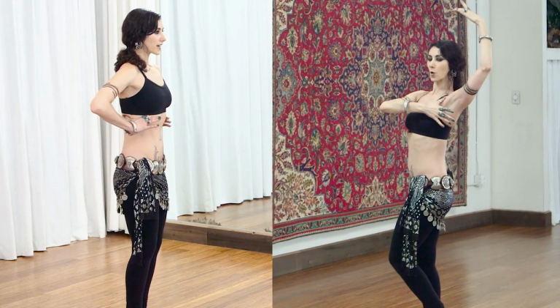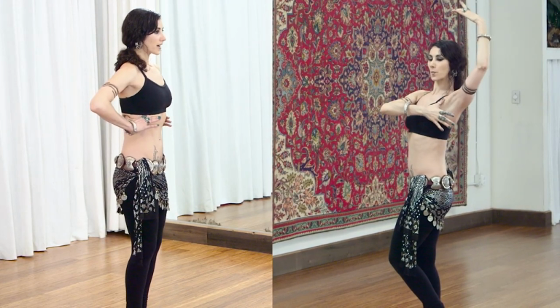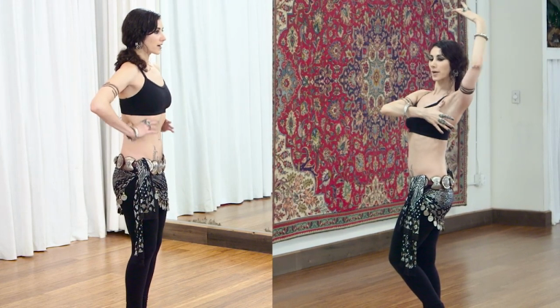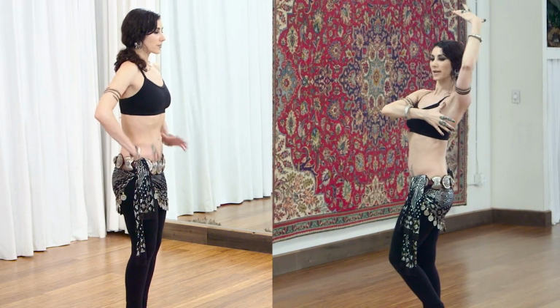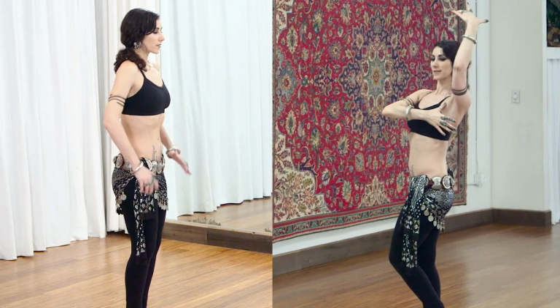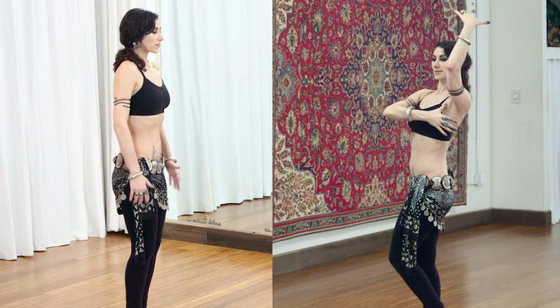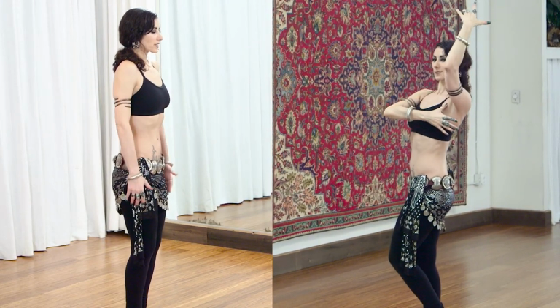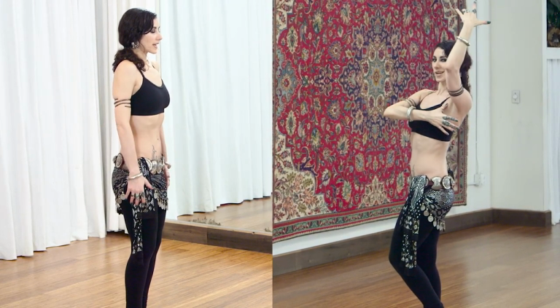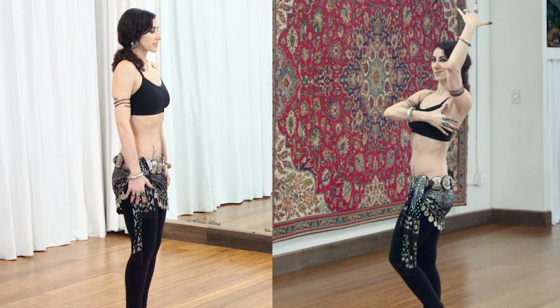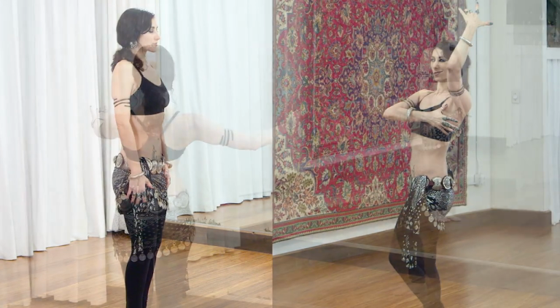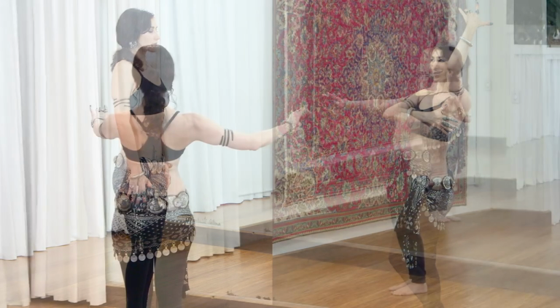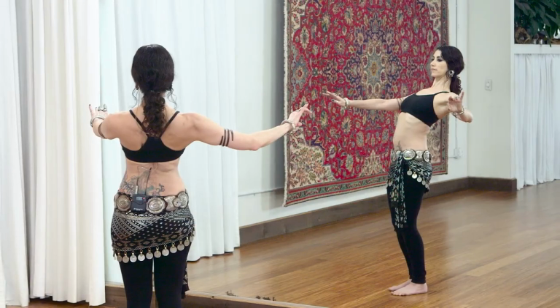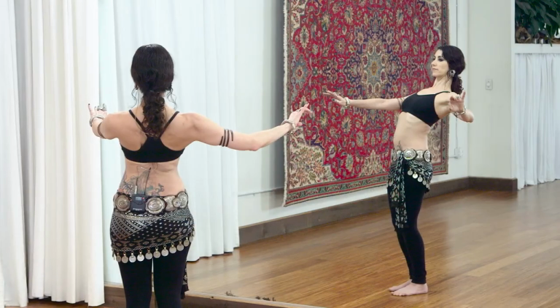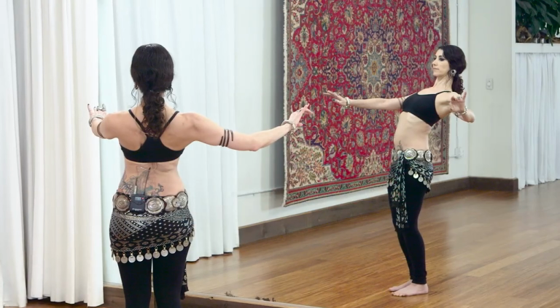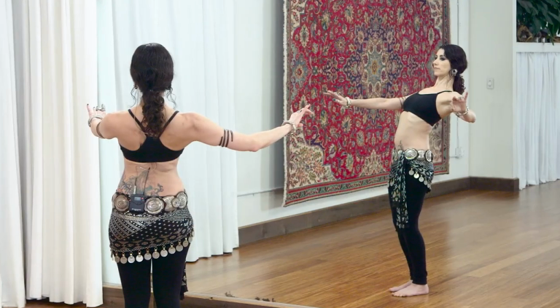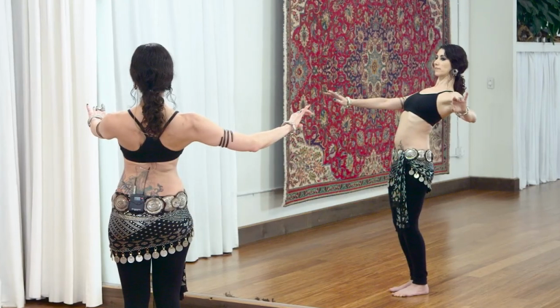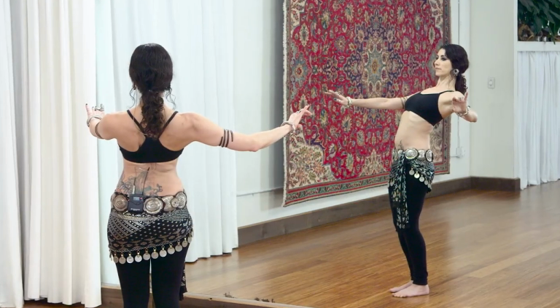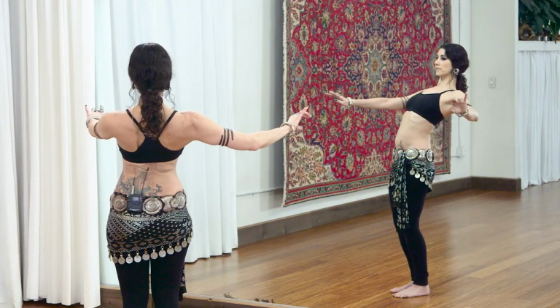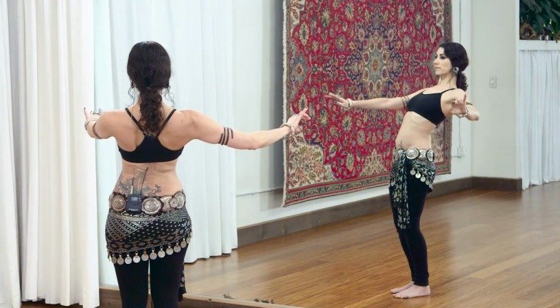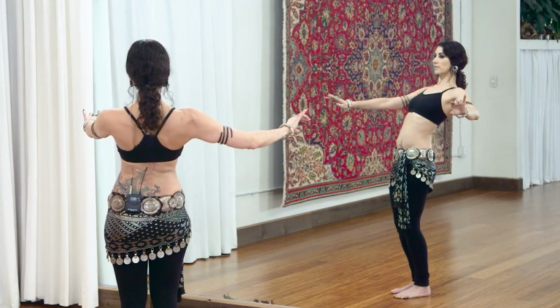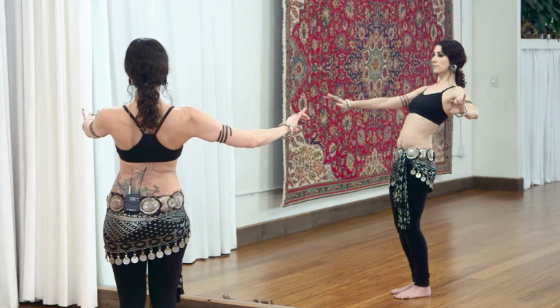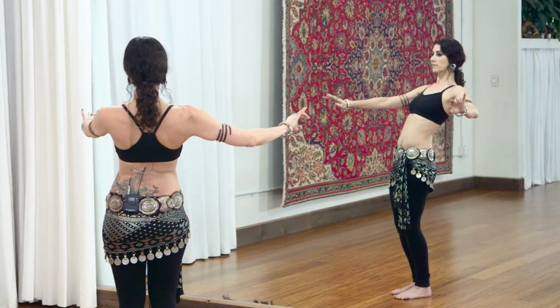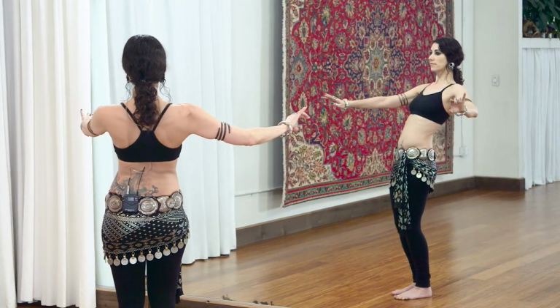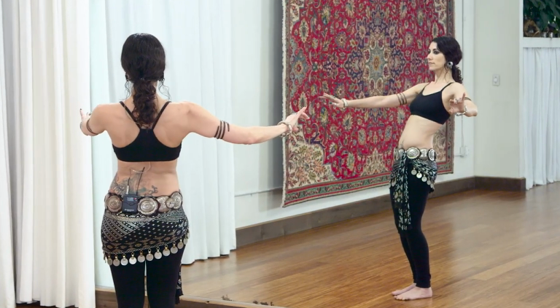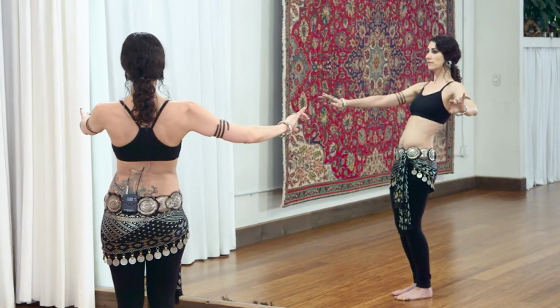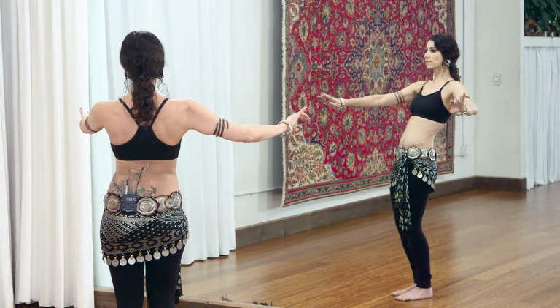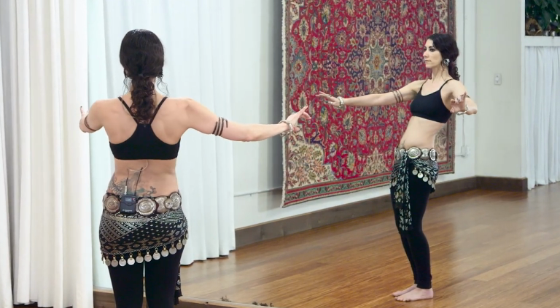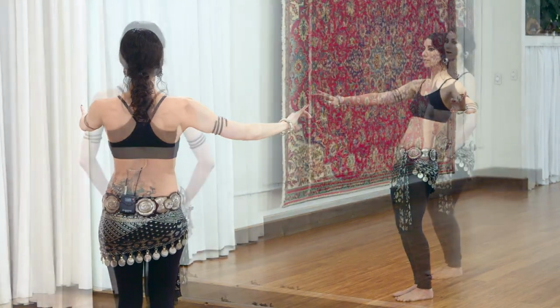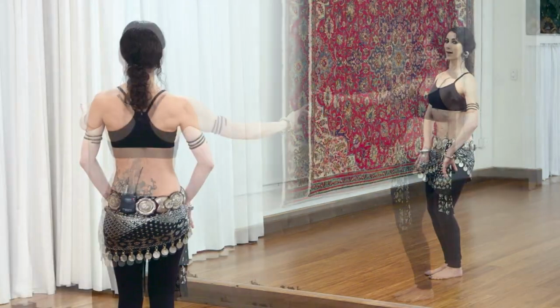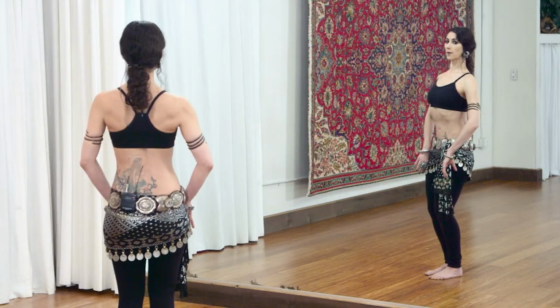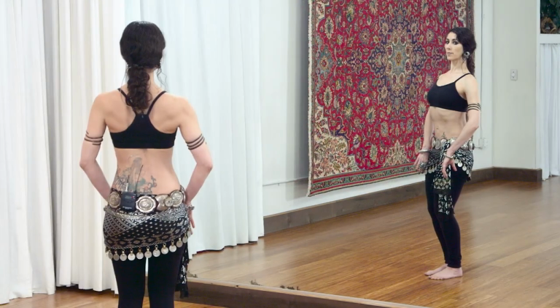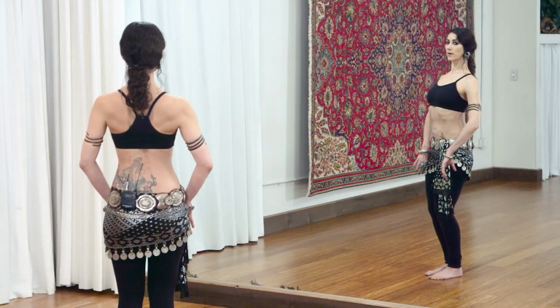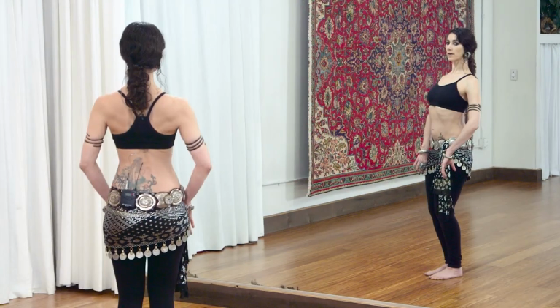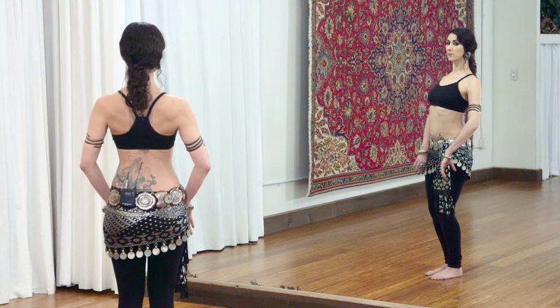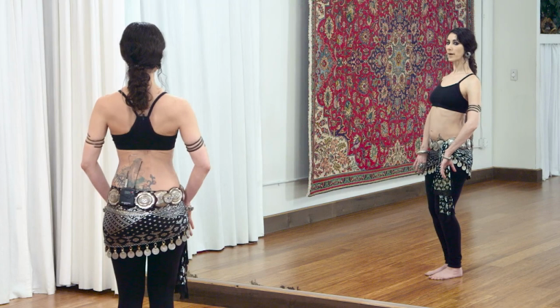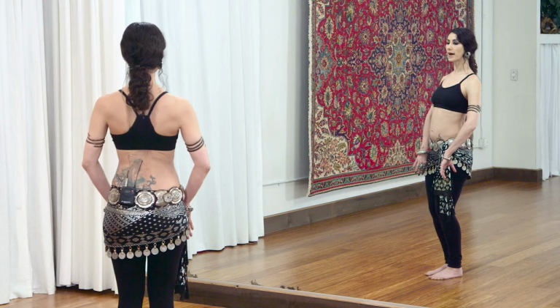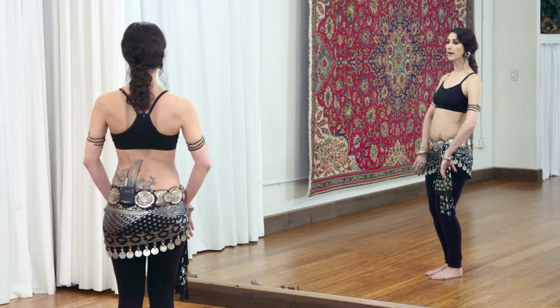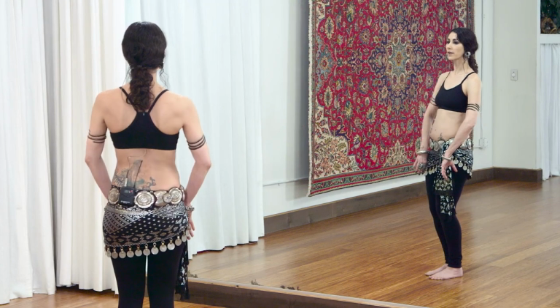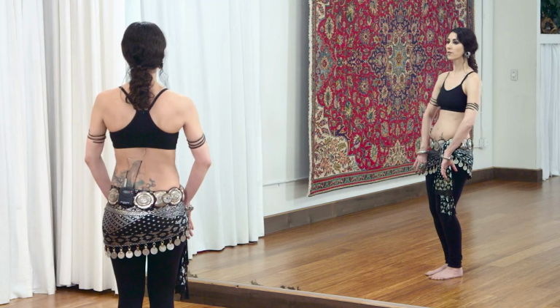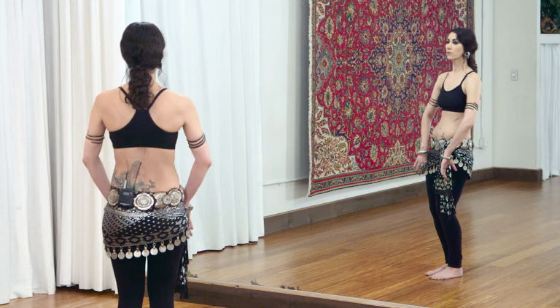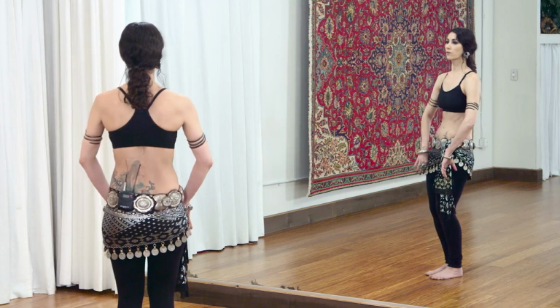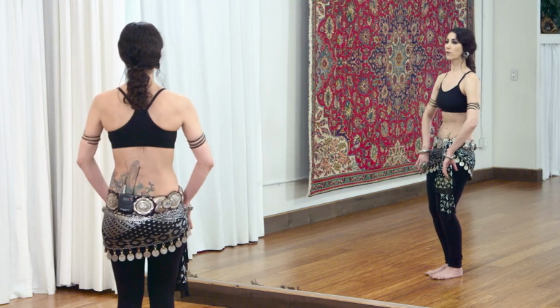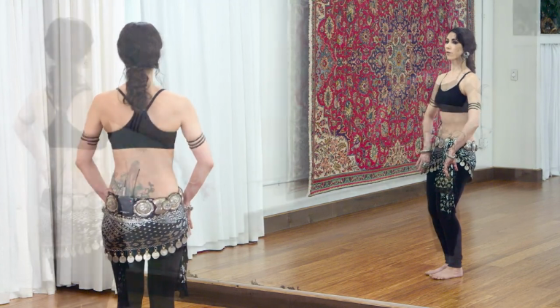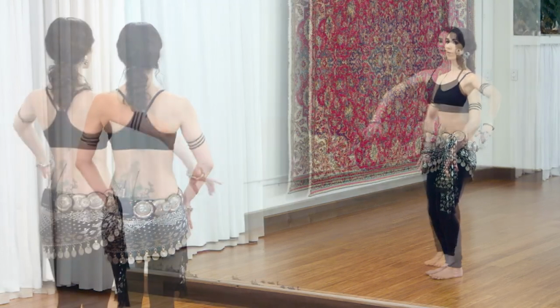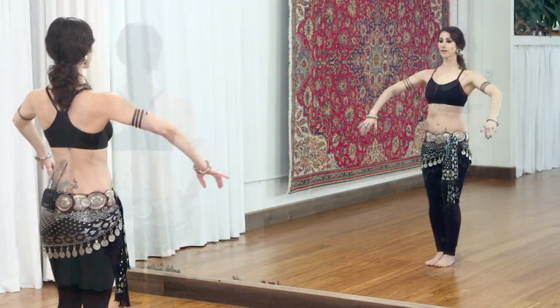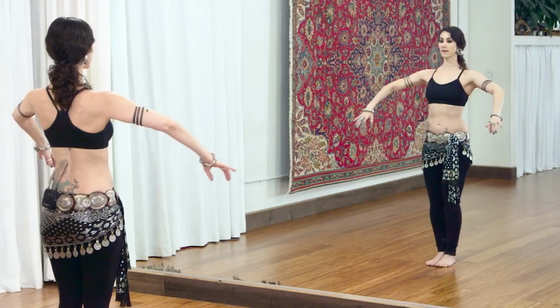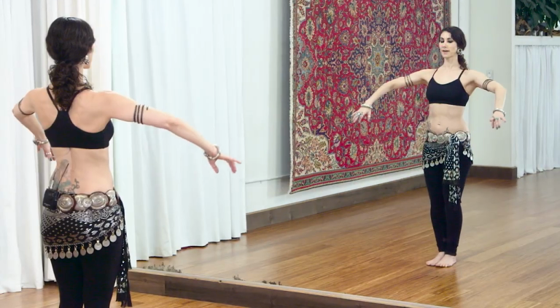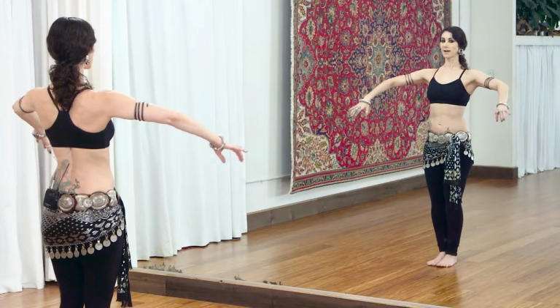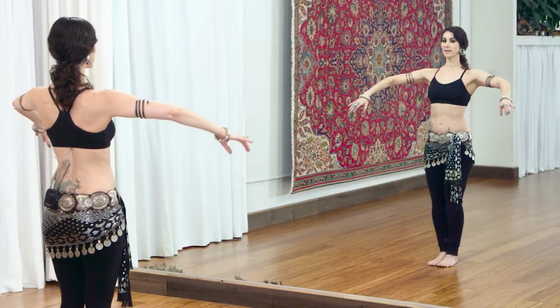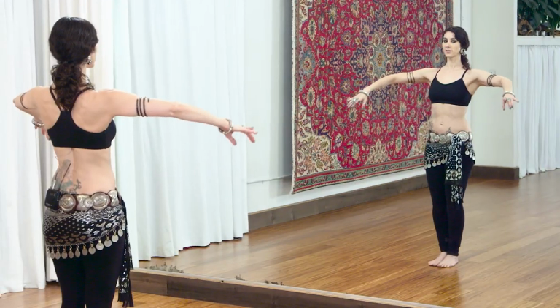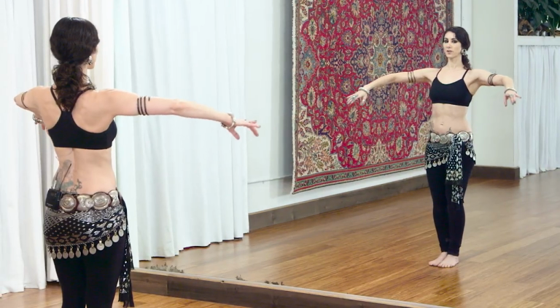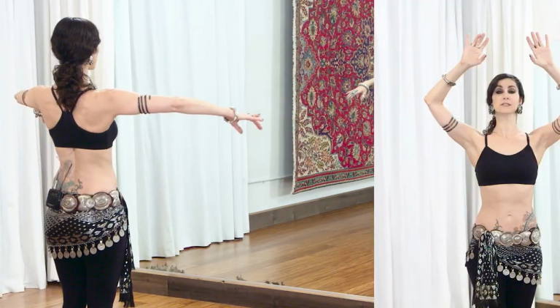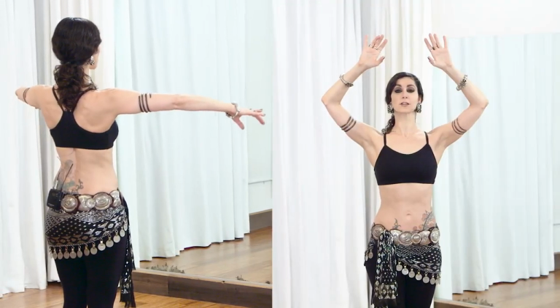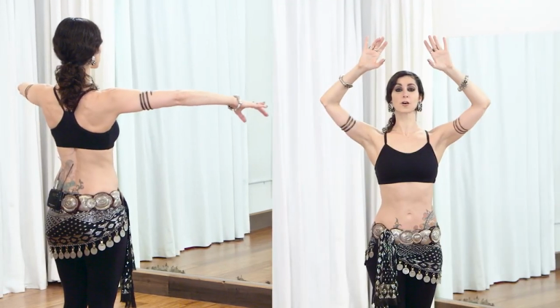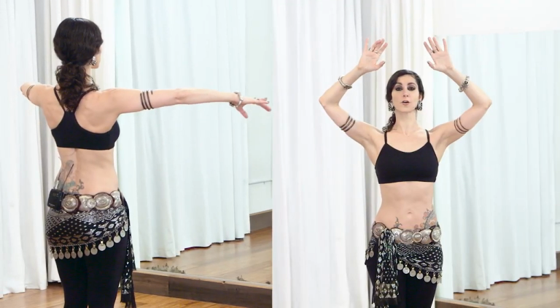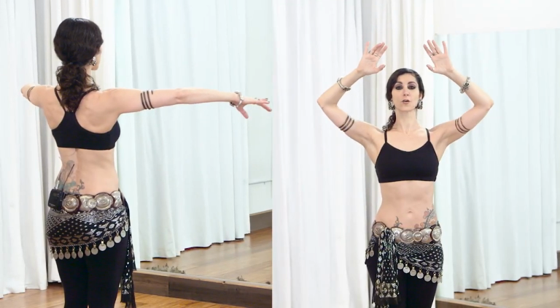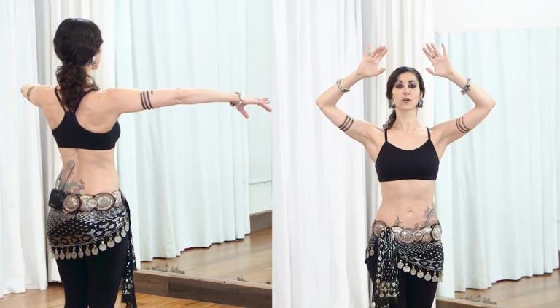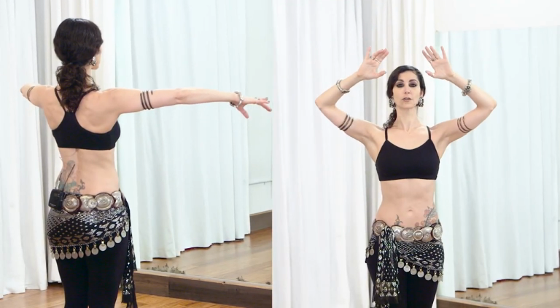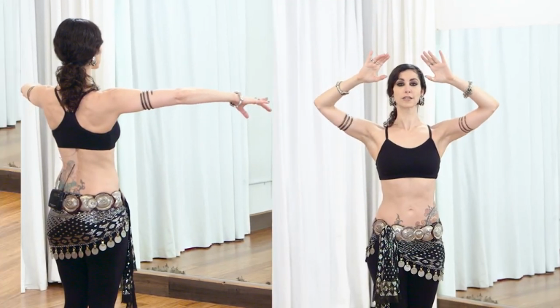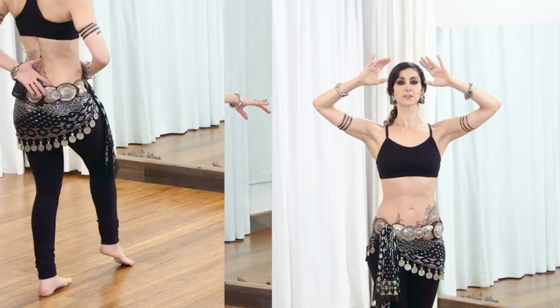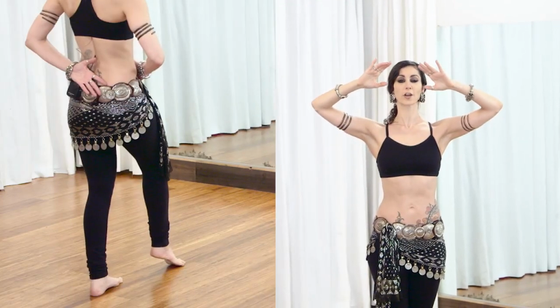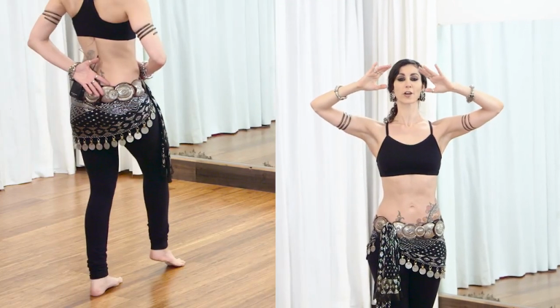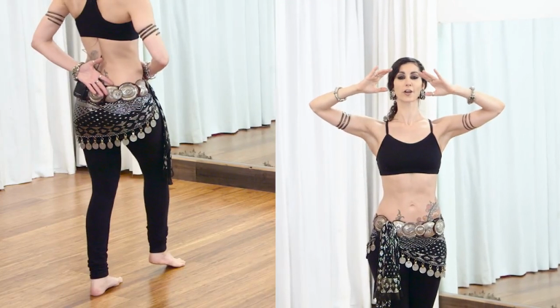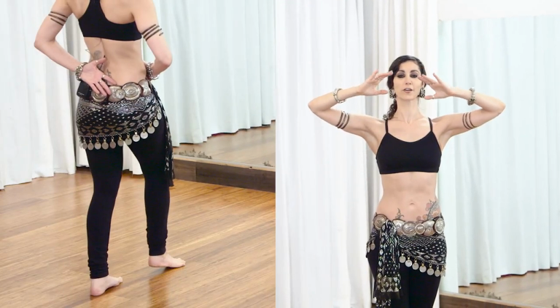We'll learn the component parts of the study, focusing on body waves and undulations, and include some arm positions, pathways, and foot patterns.